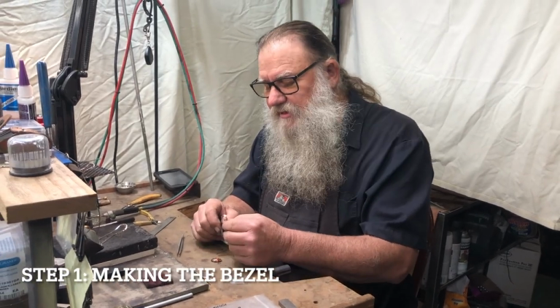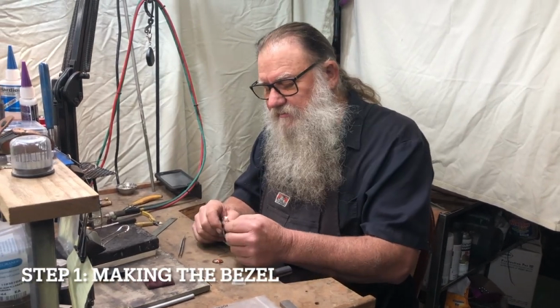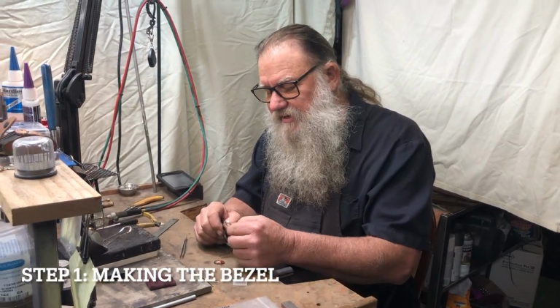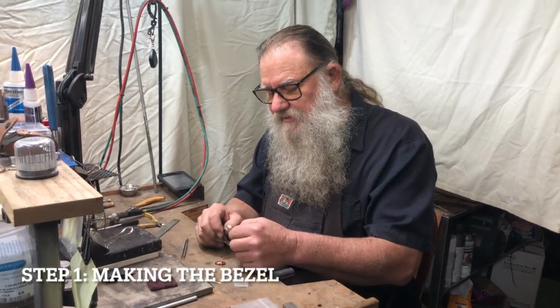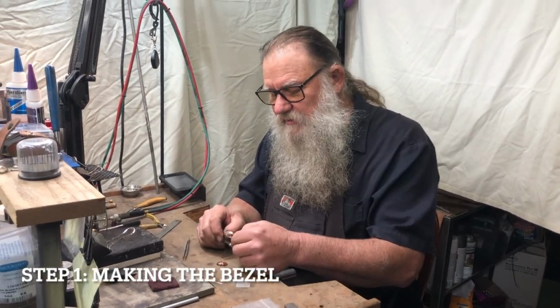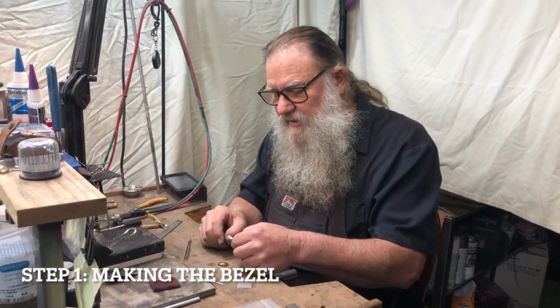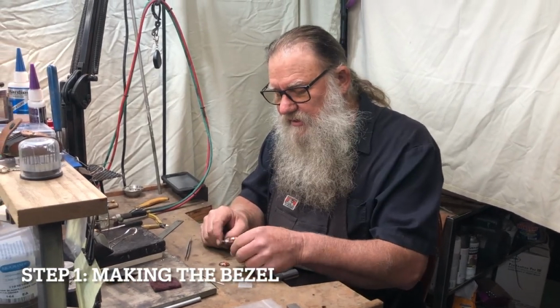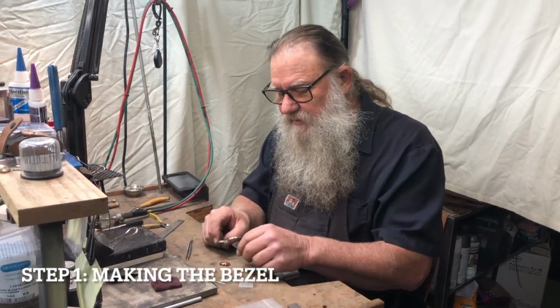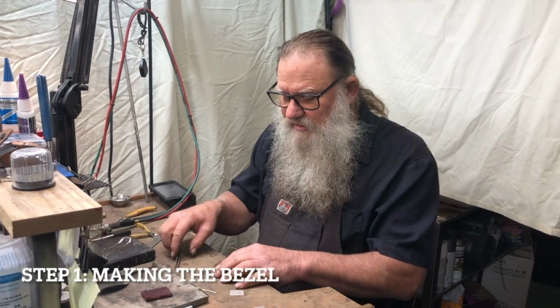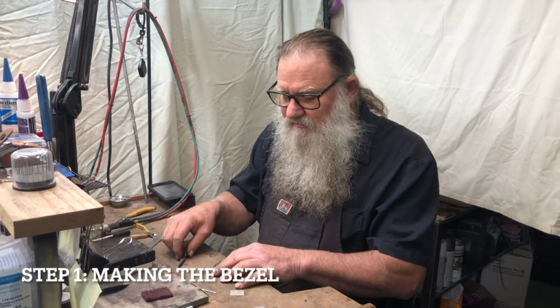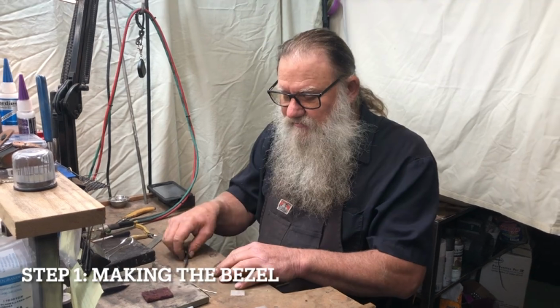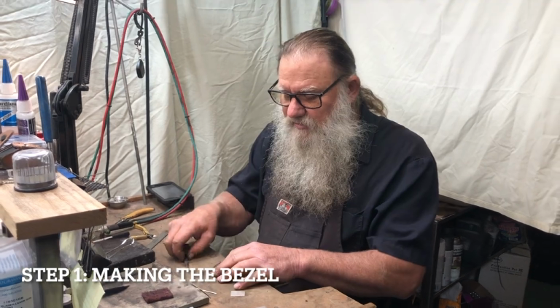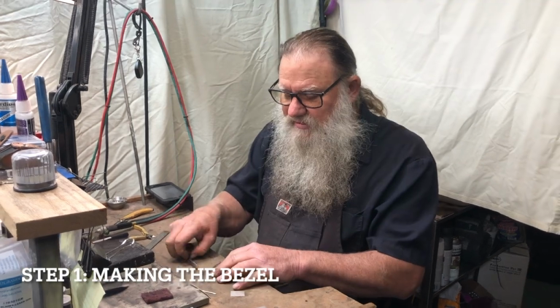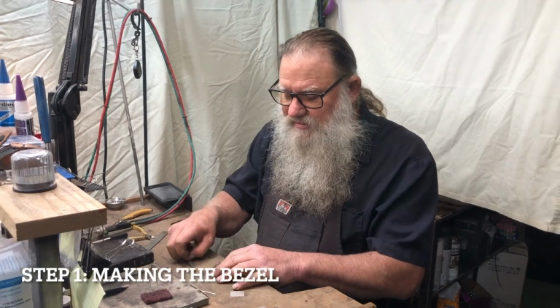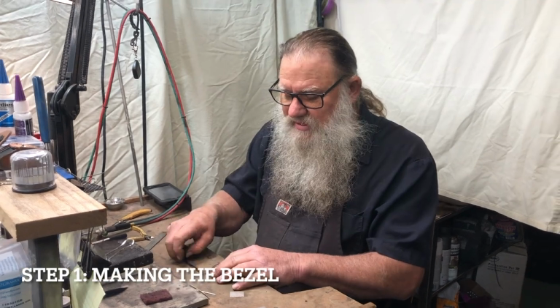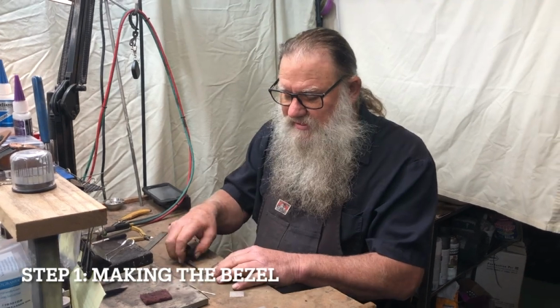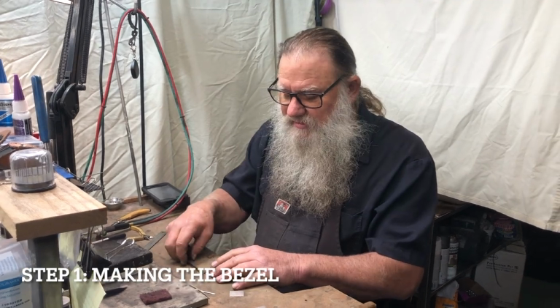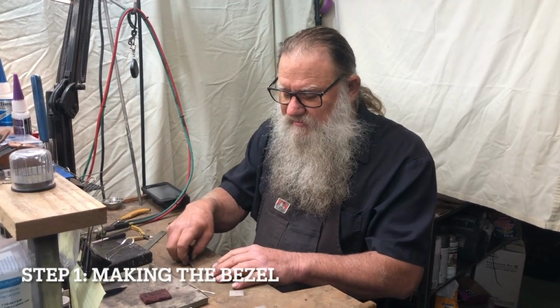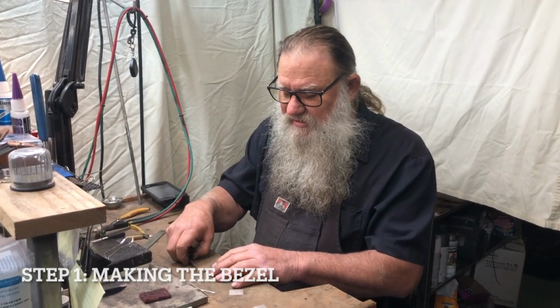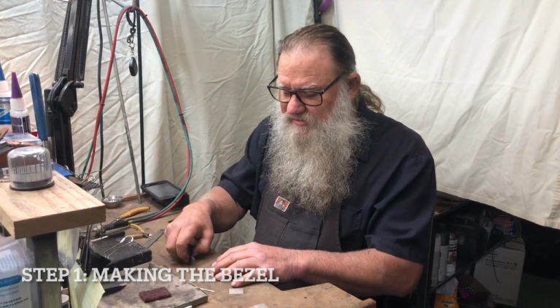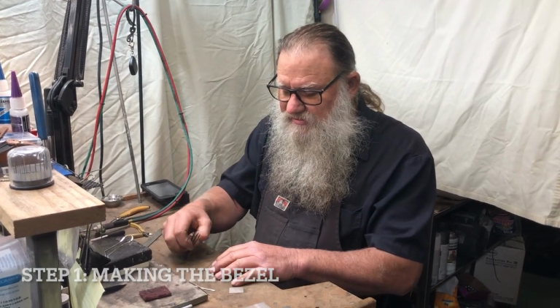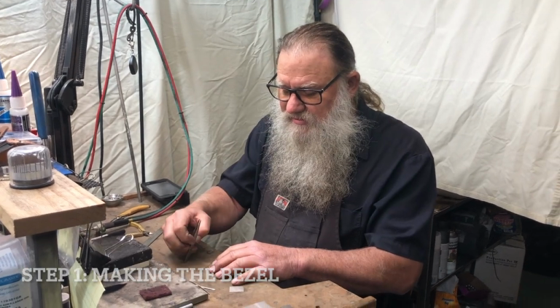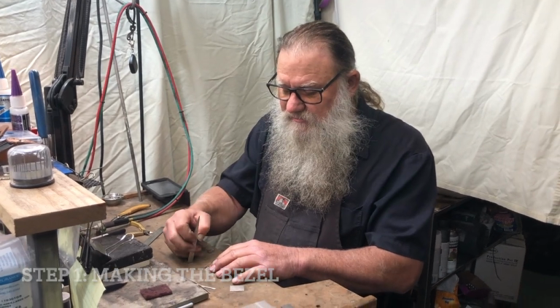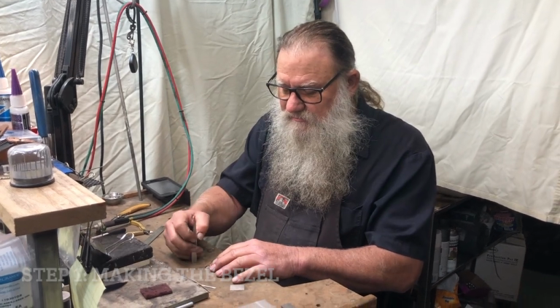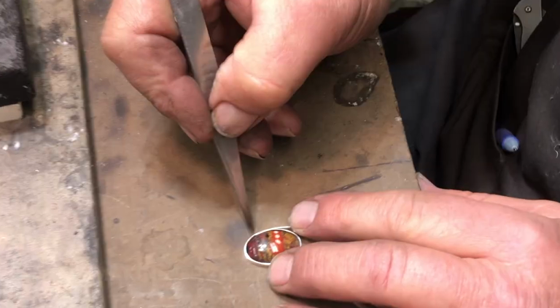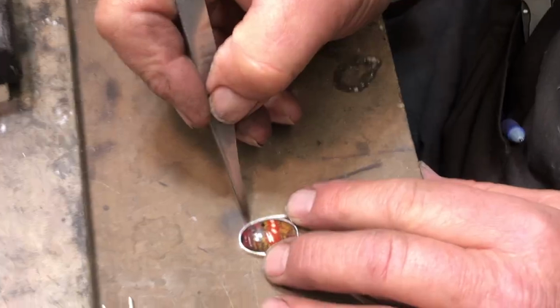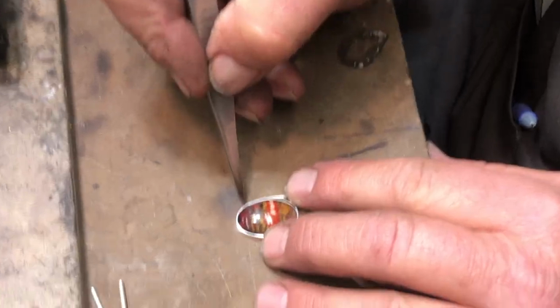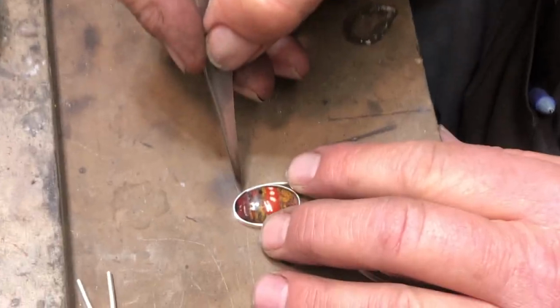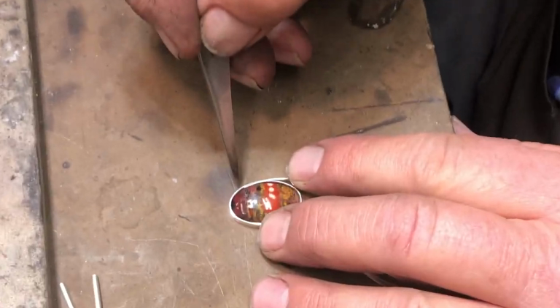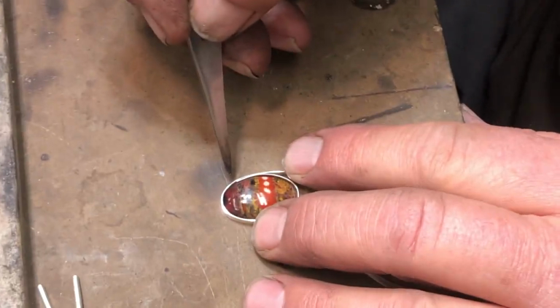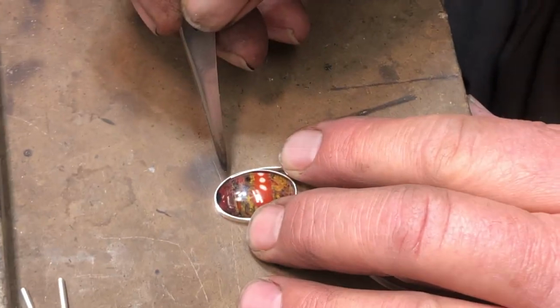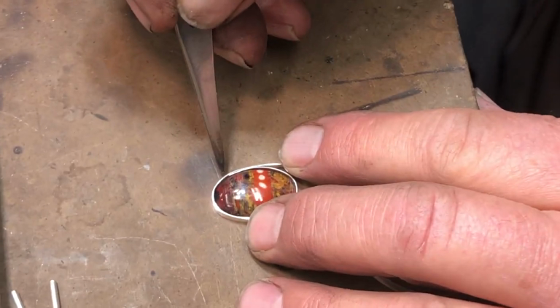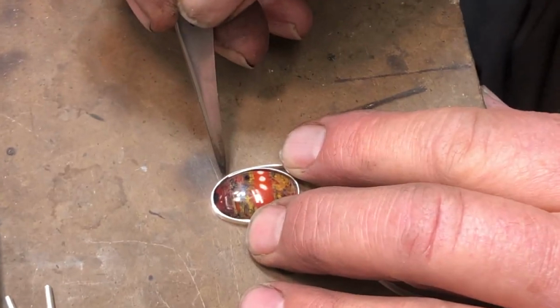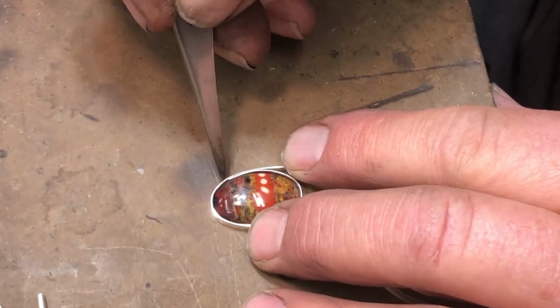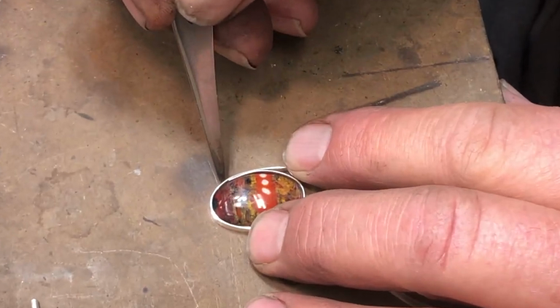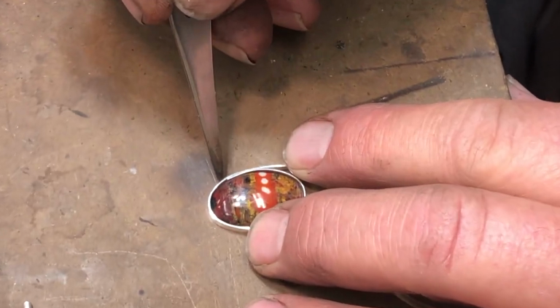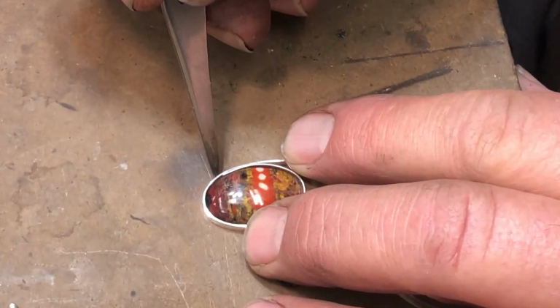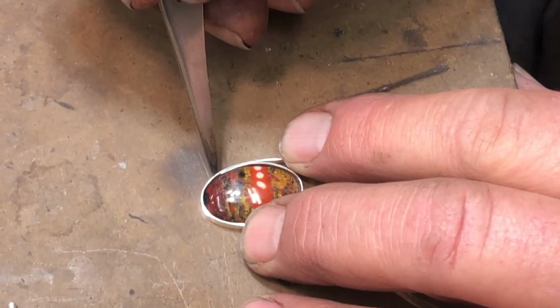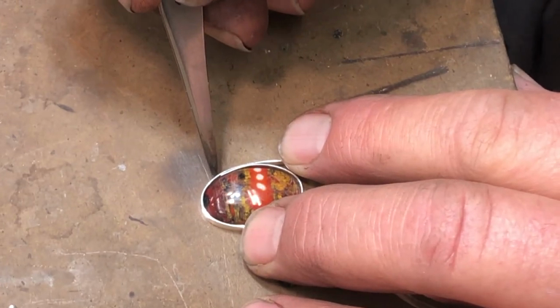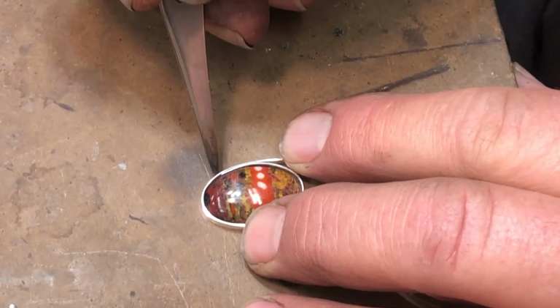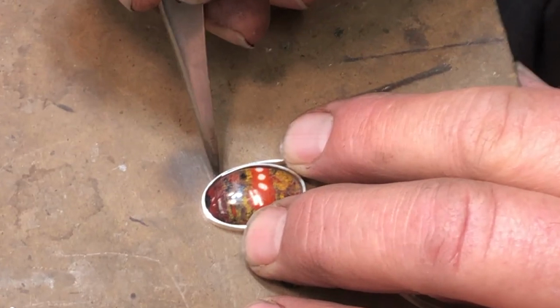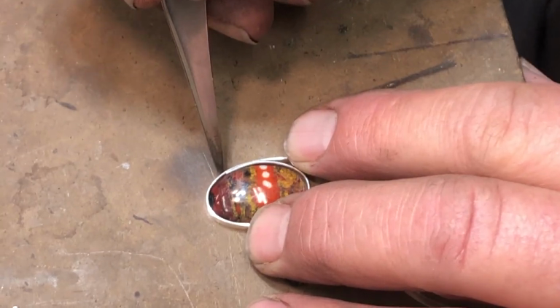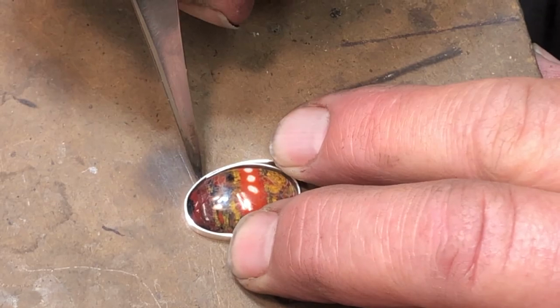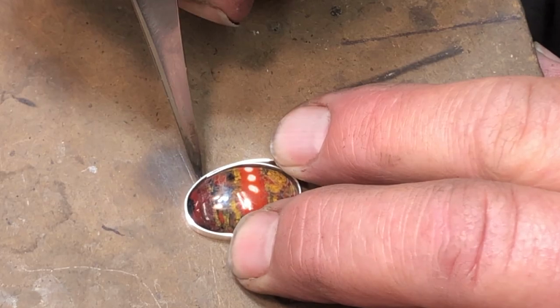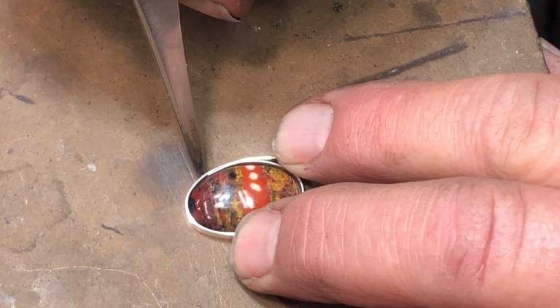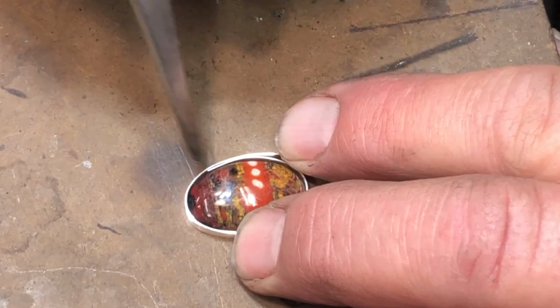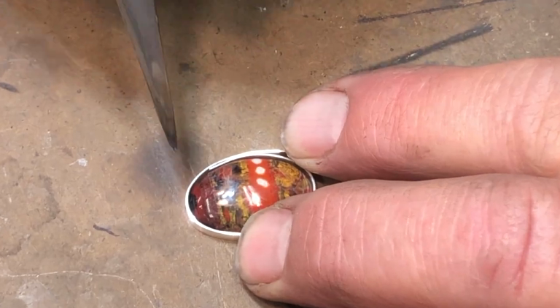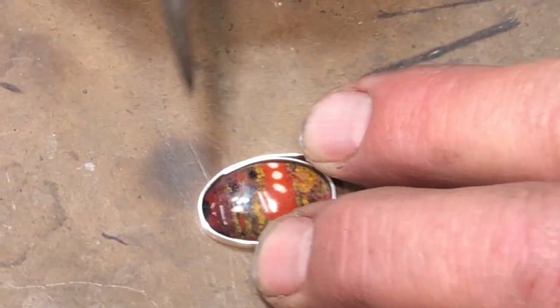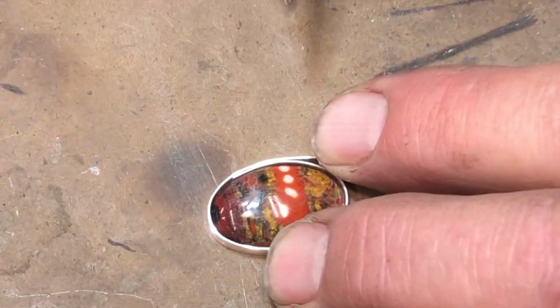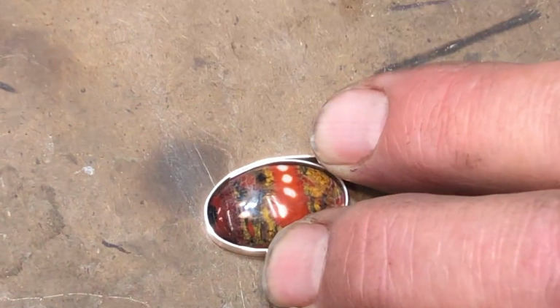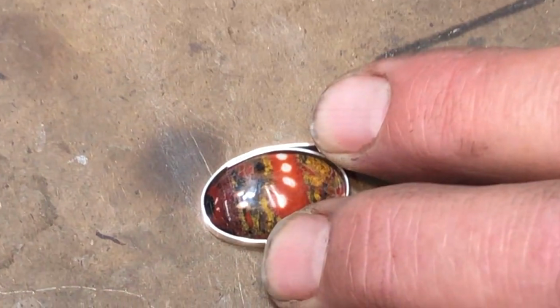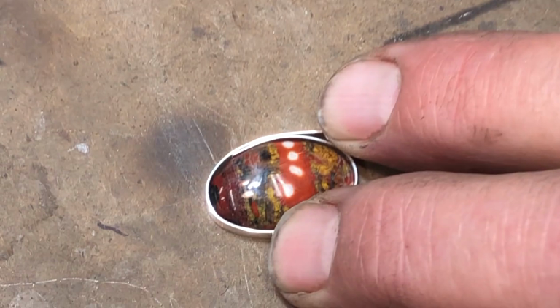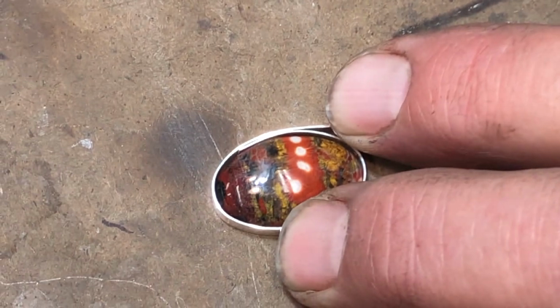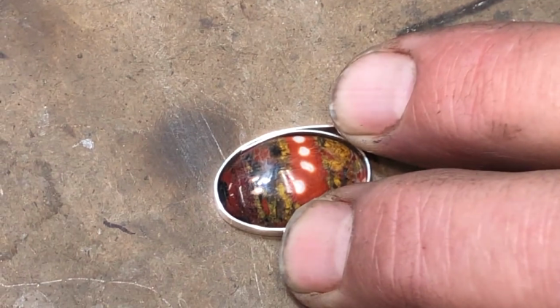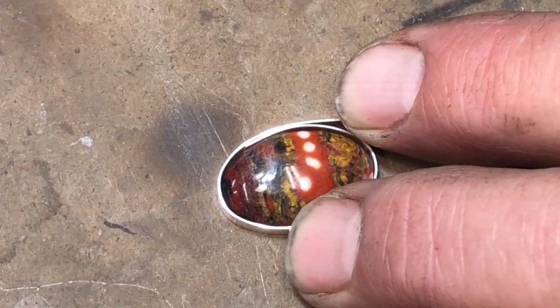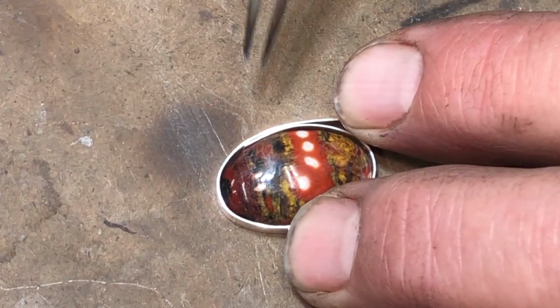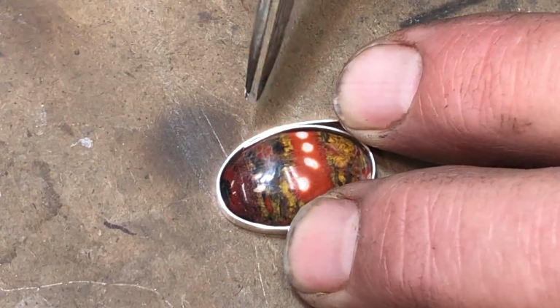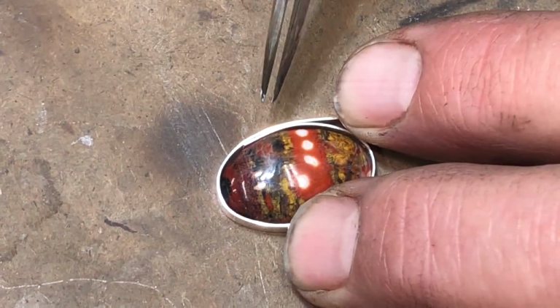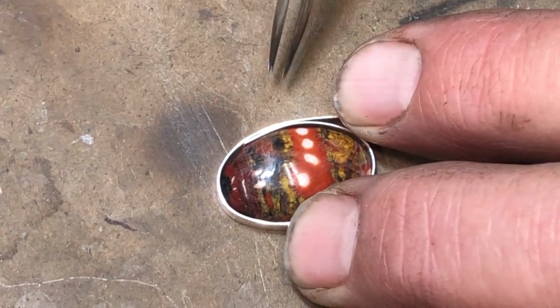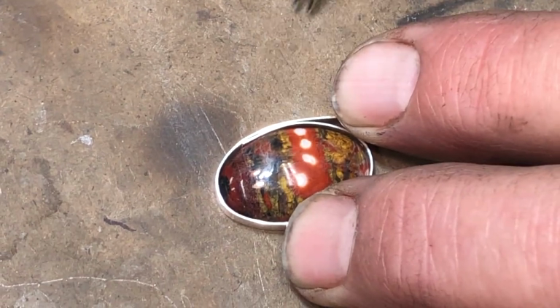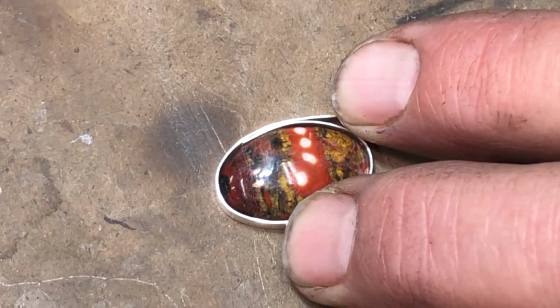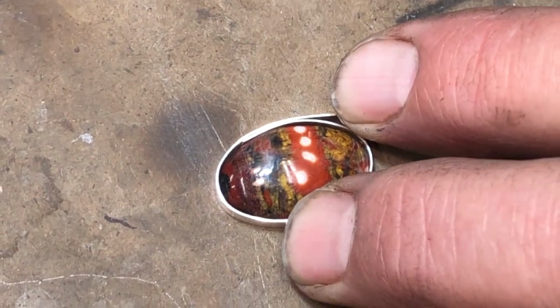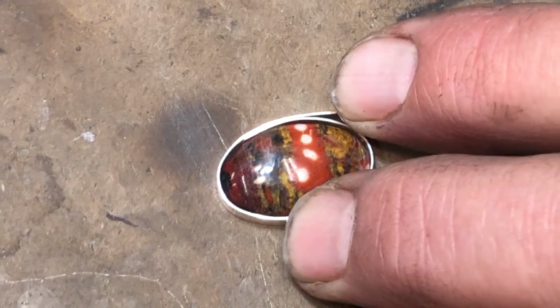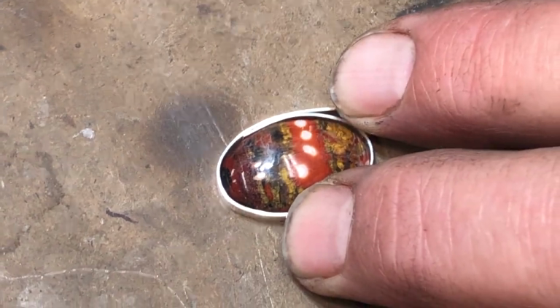This set of pliers is extremely helpful in forming the band. The first step: we're going to take our bezel wire and form it tightly around the stone. Once that's completed, we're going to mark it where the two ends intersect, and then we'll cut it to length.